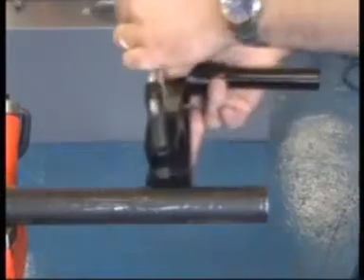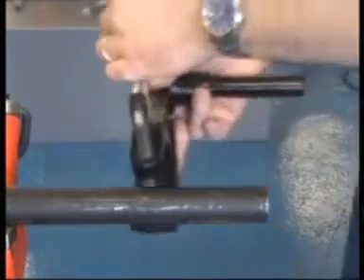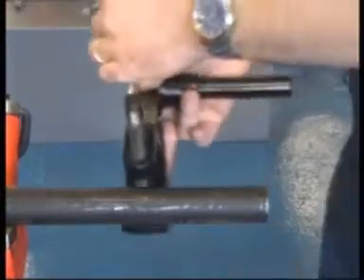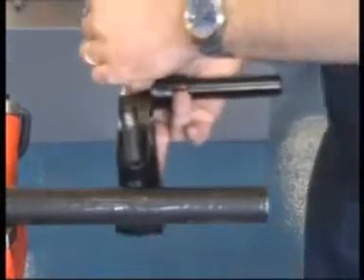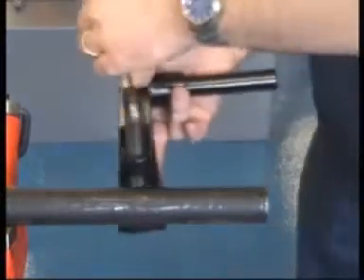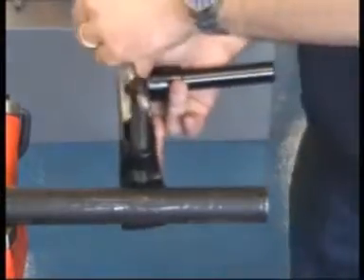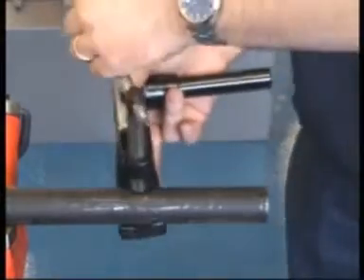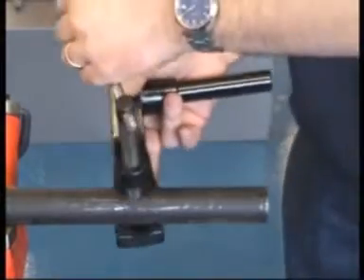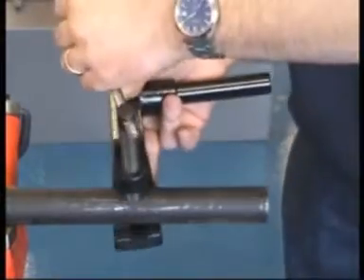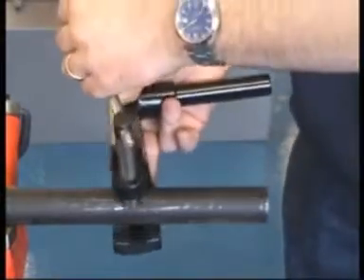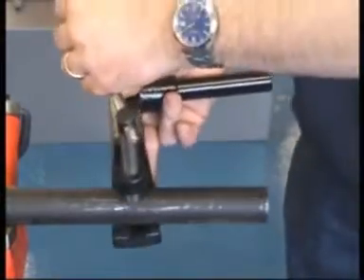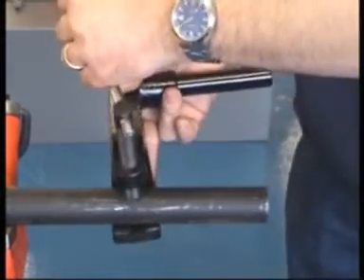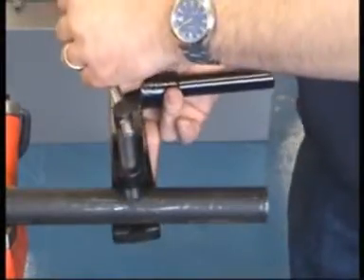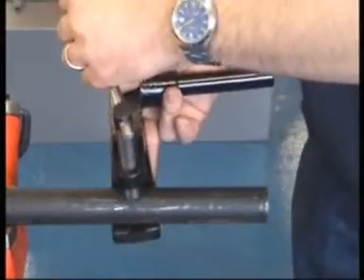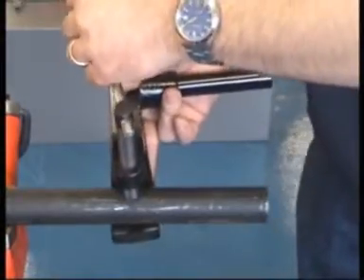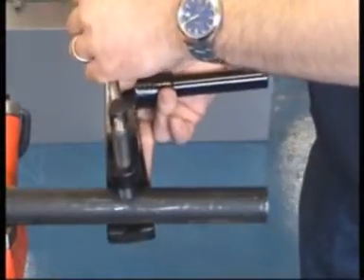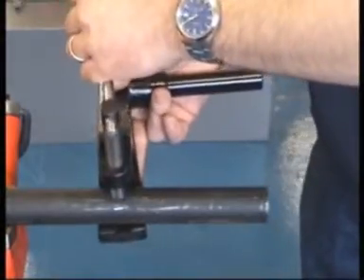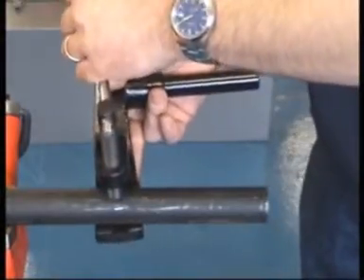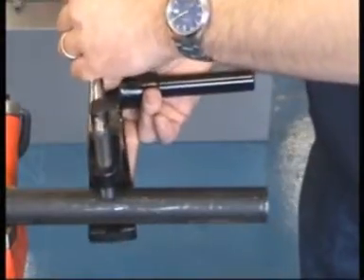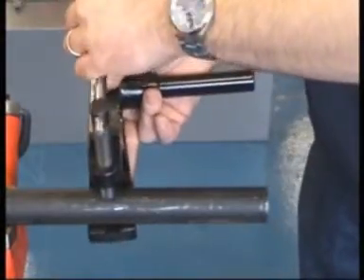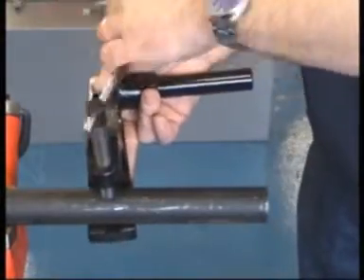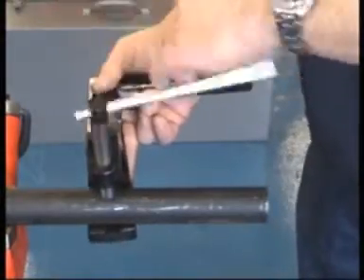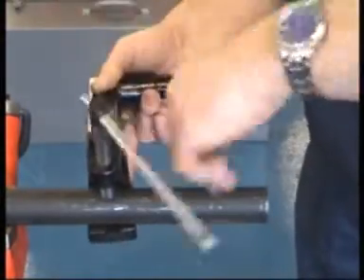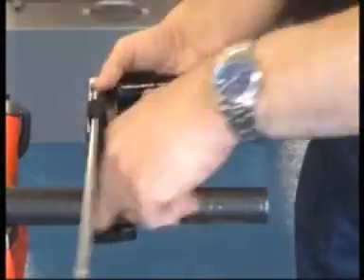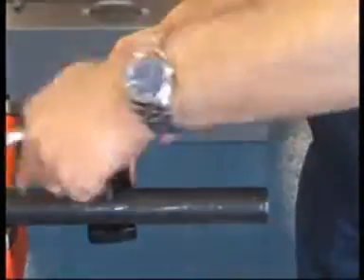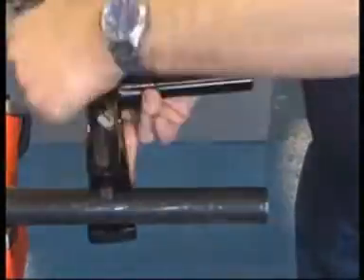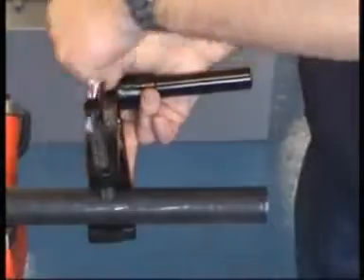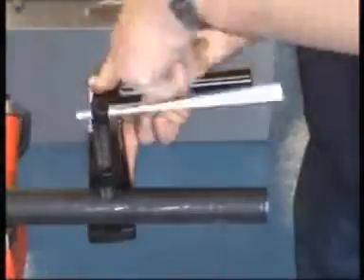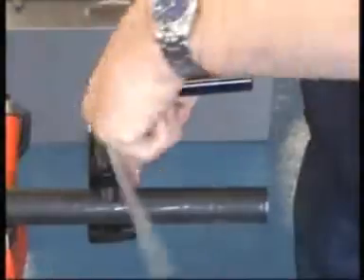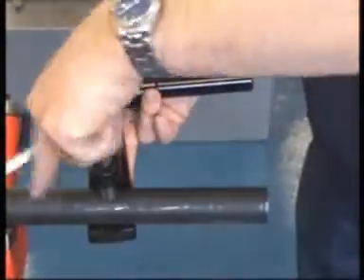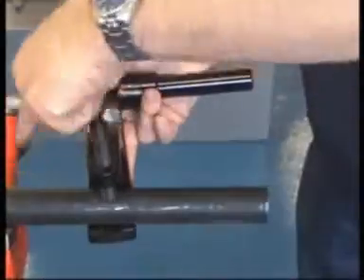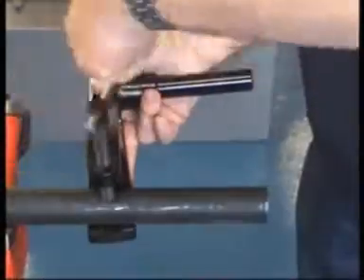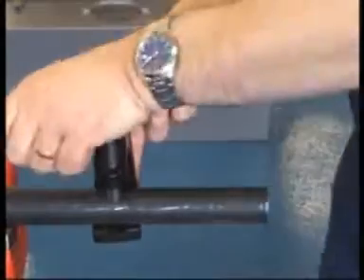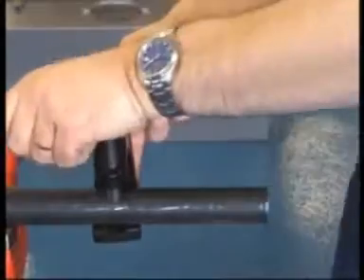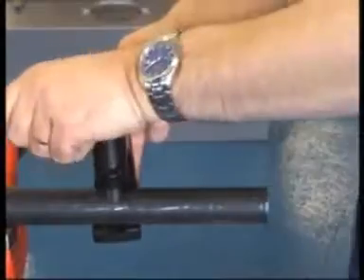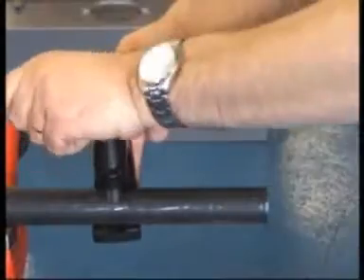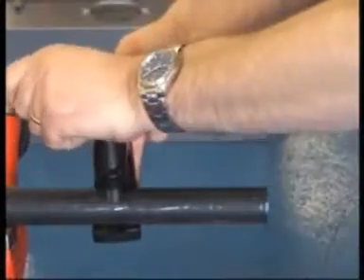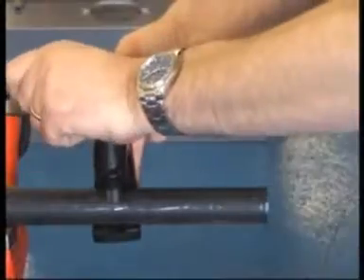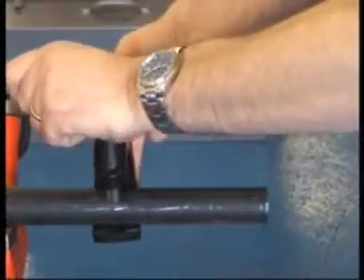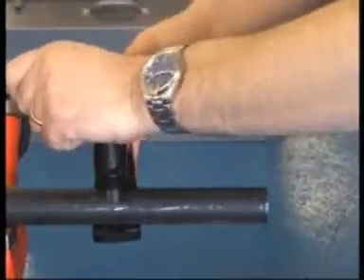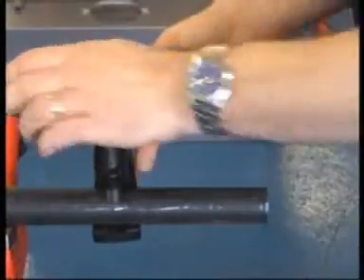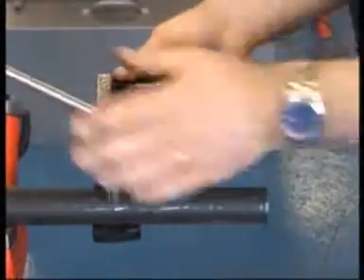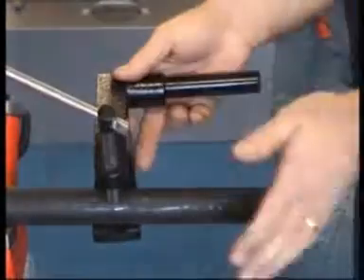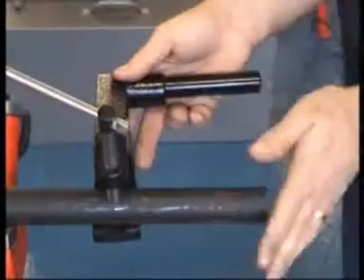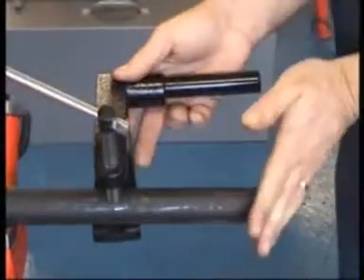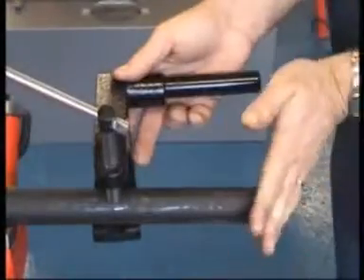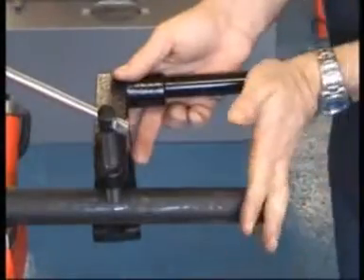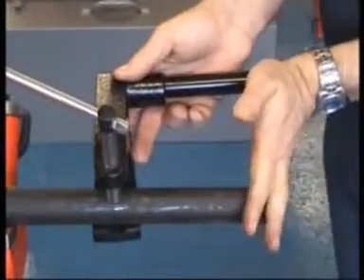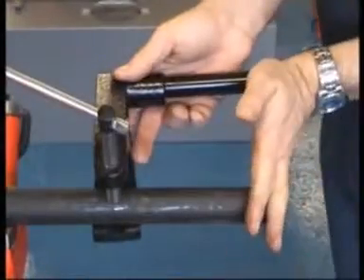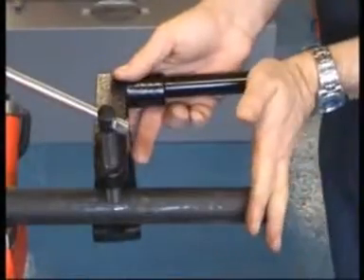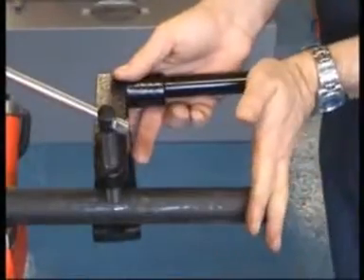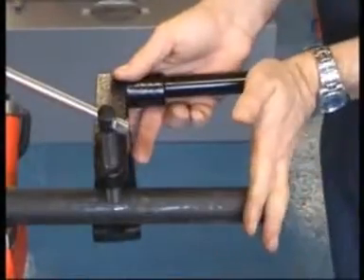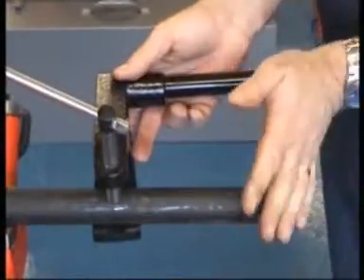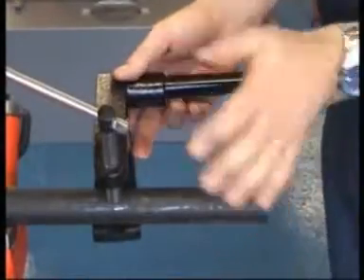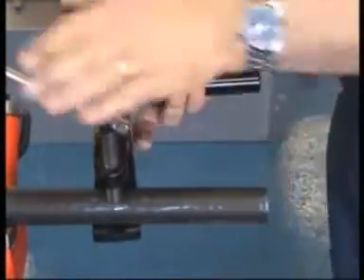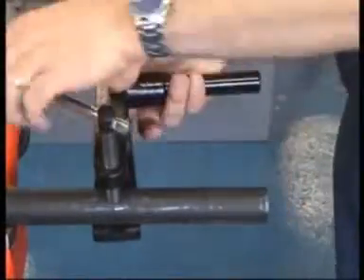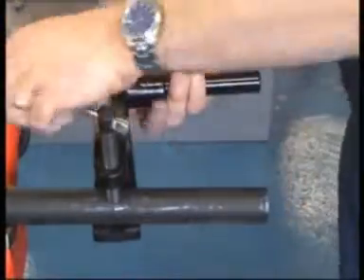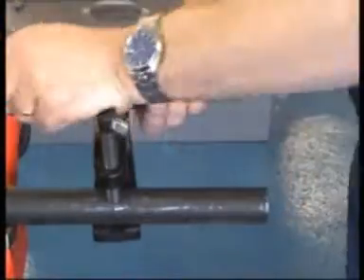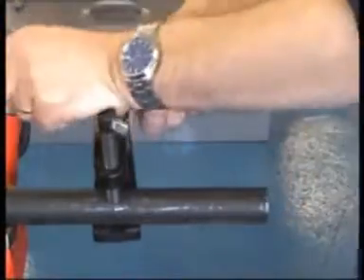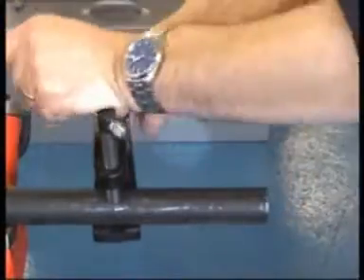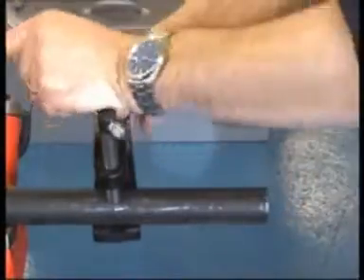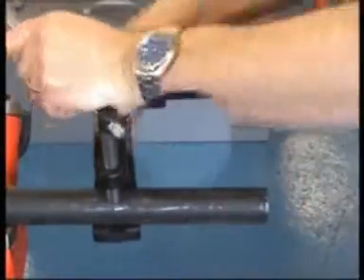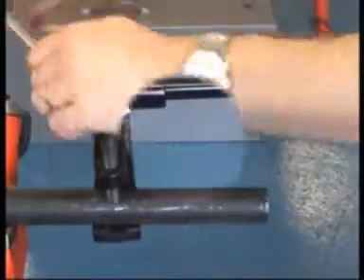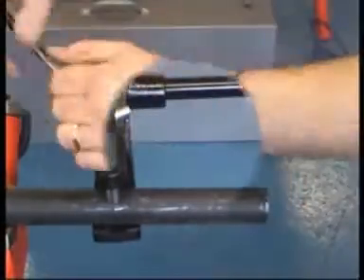The support arm must be fitted for safe use of this machine. Align the end of the arm approximately in line with the end of the pipe.